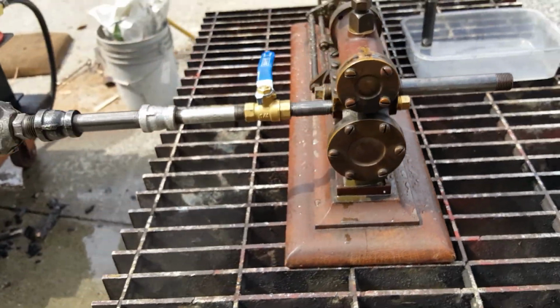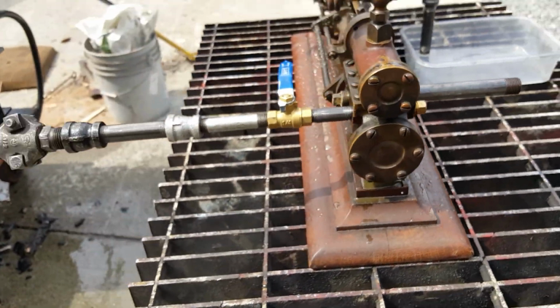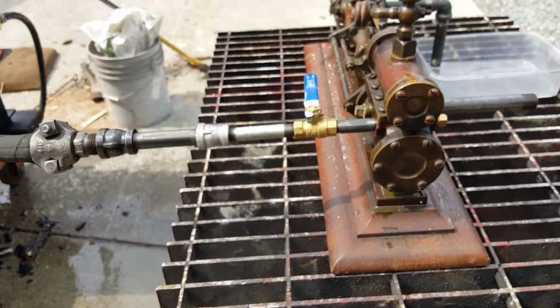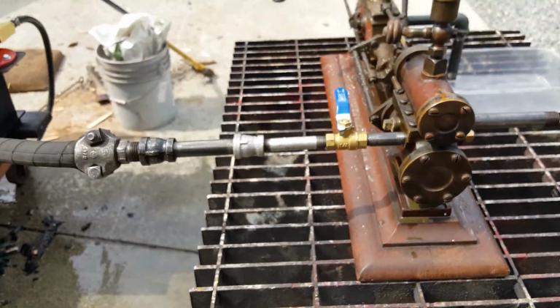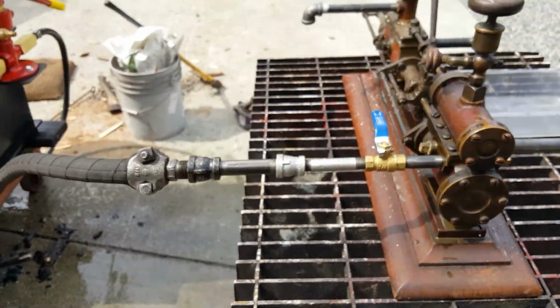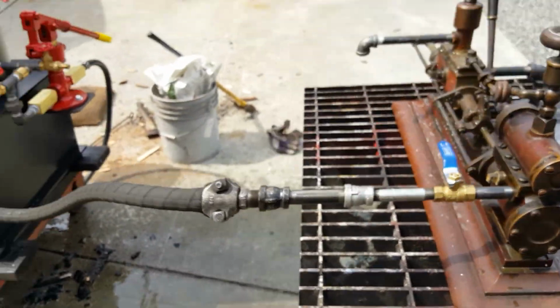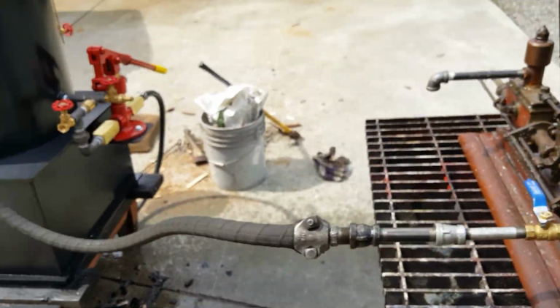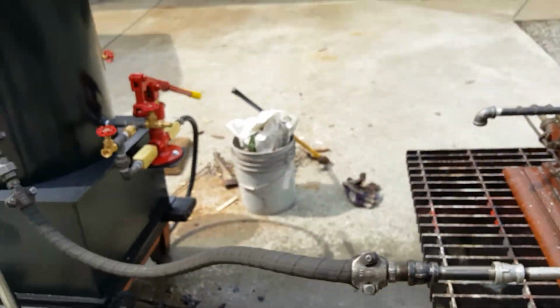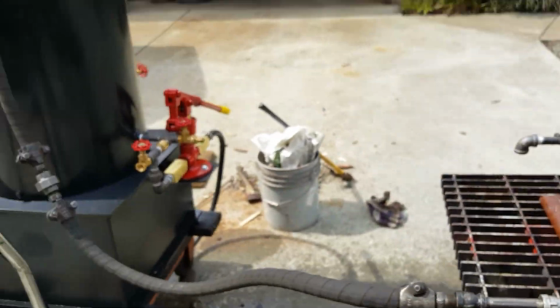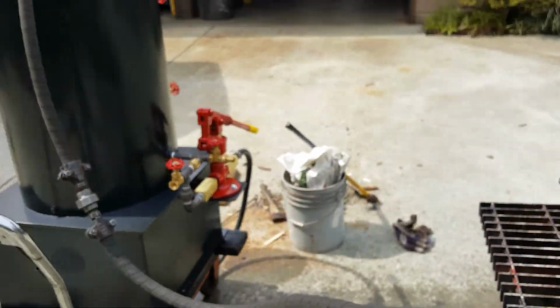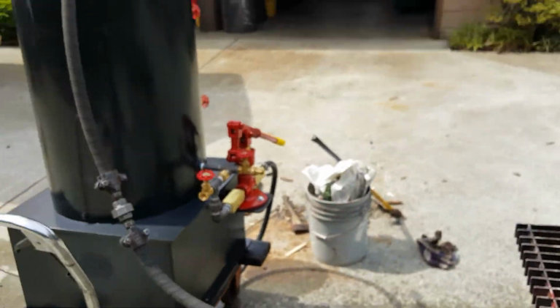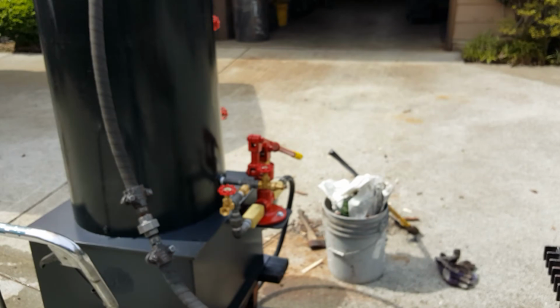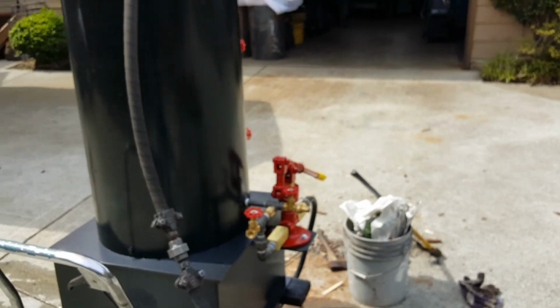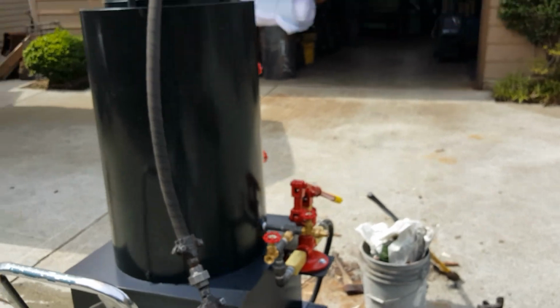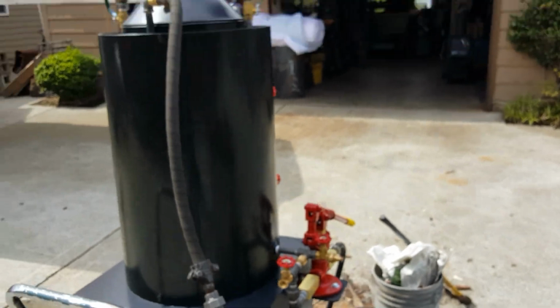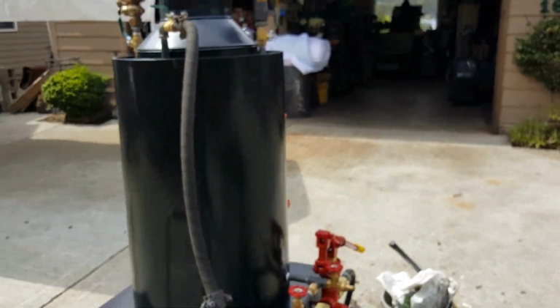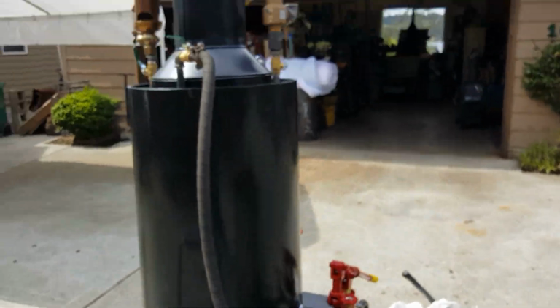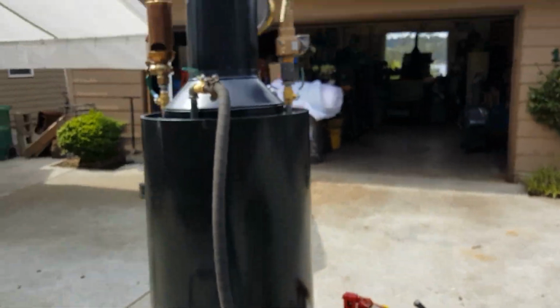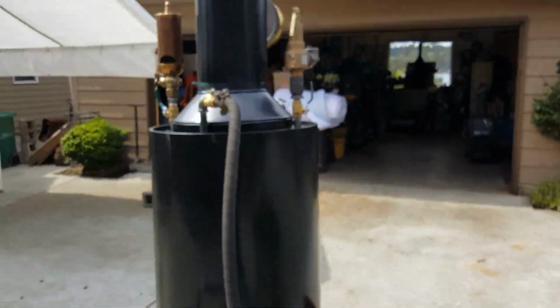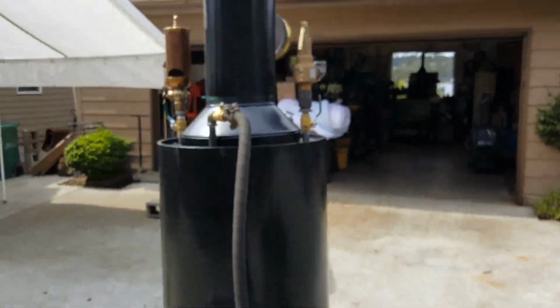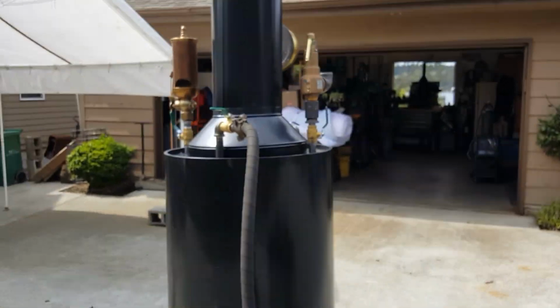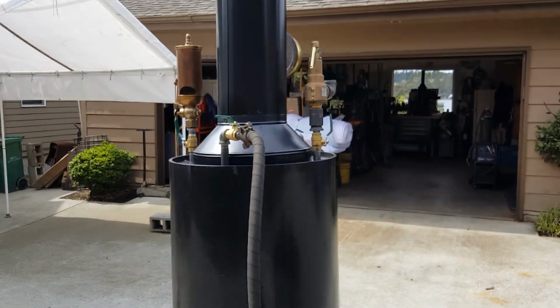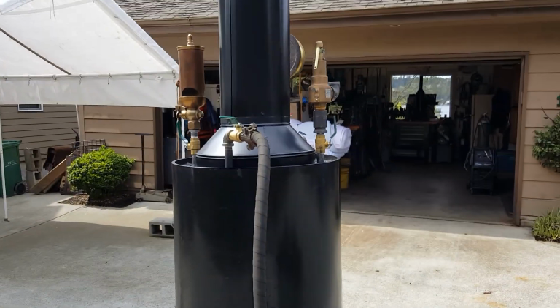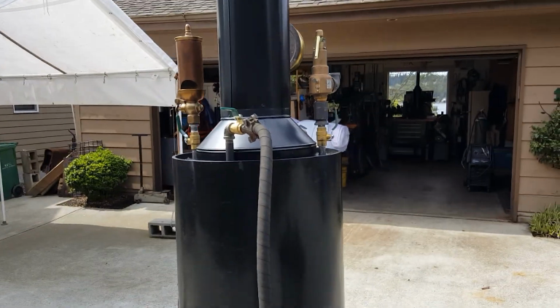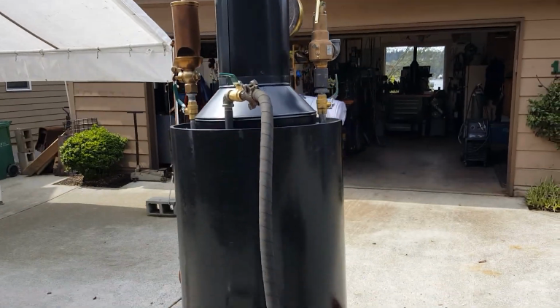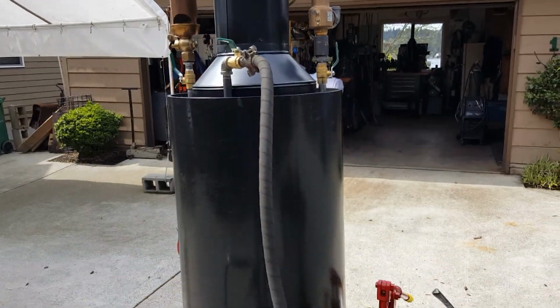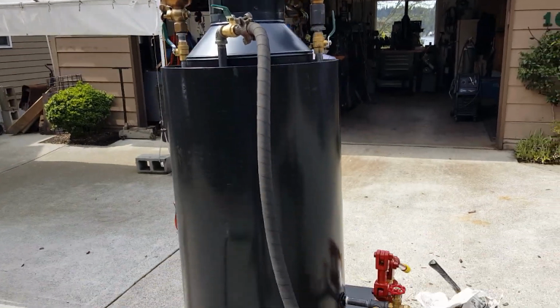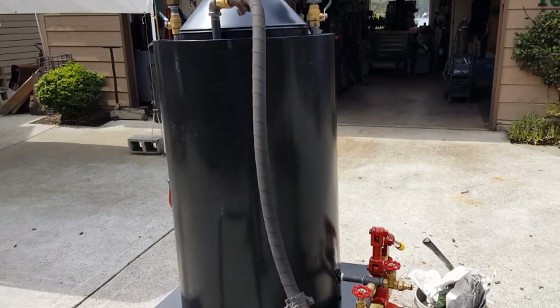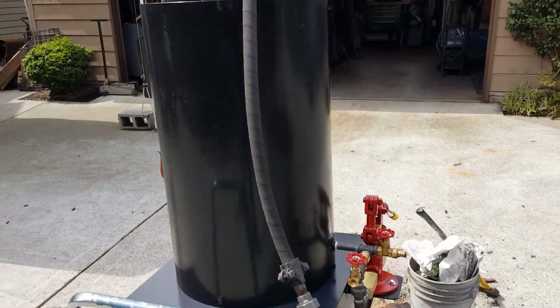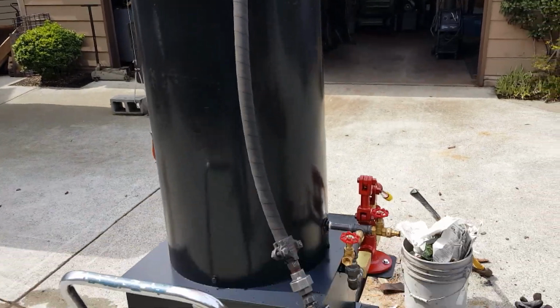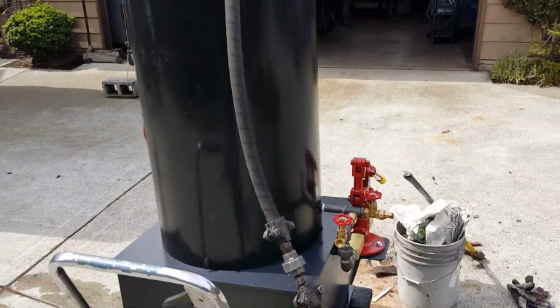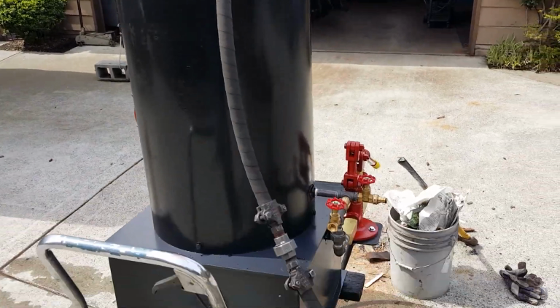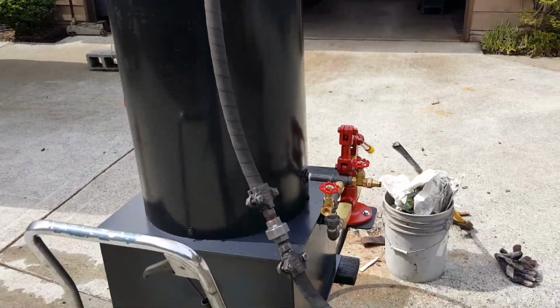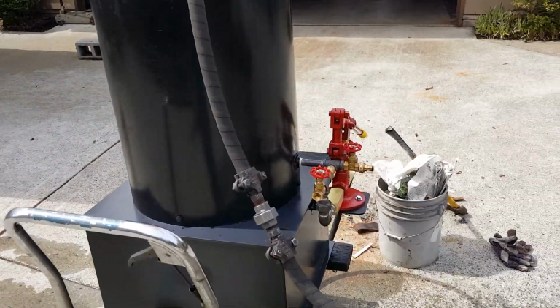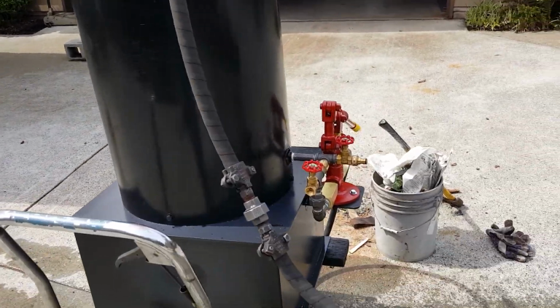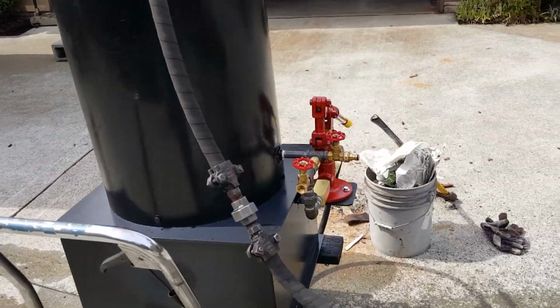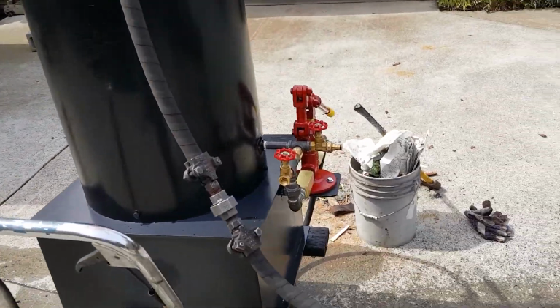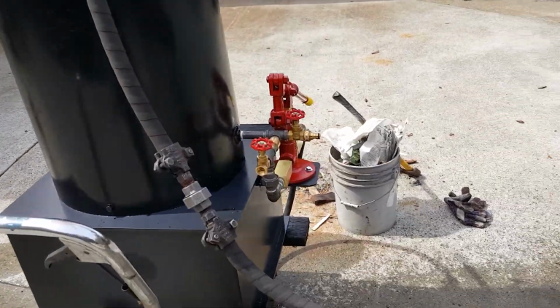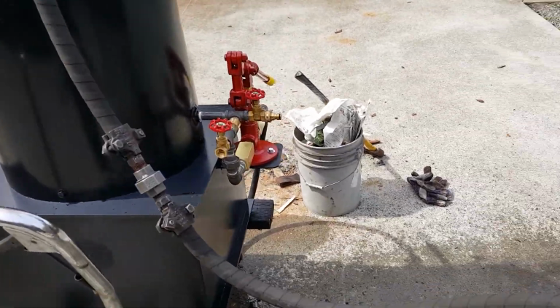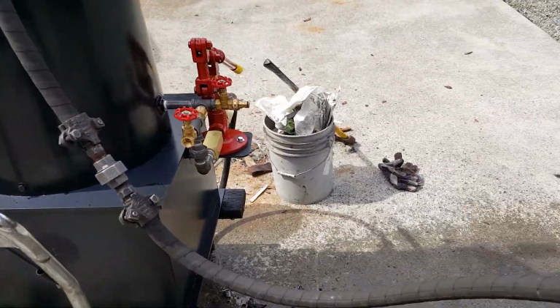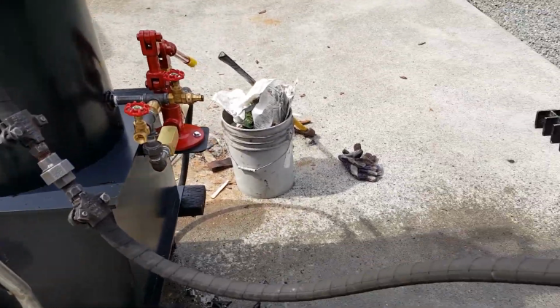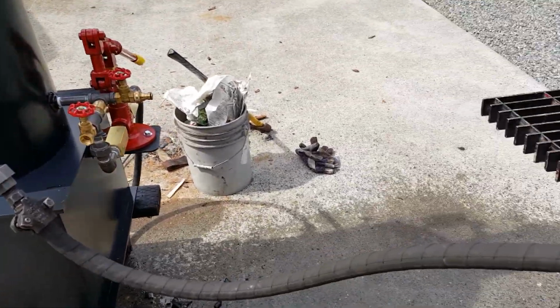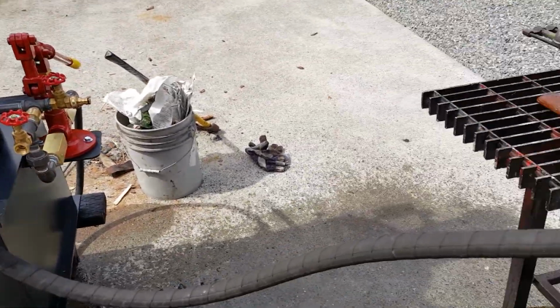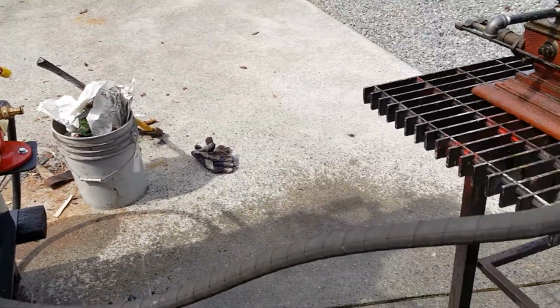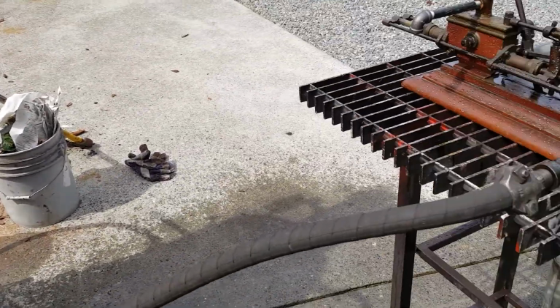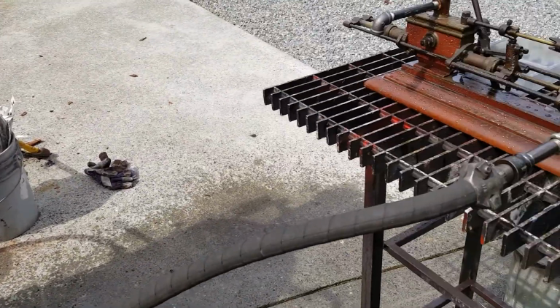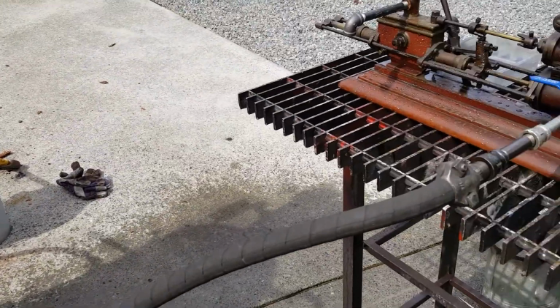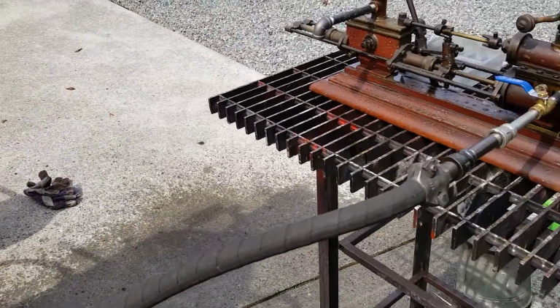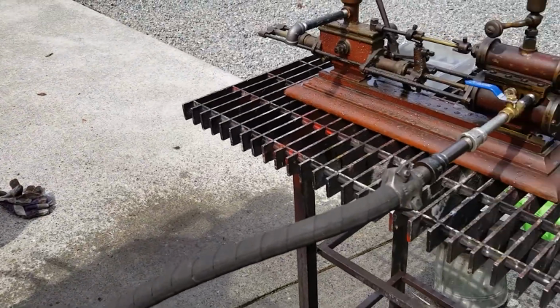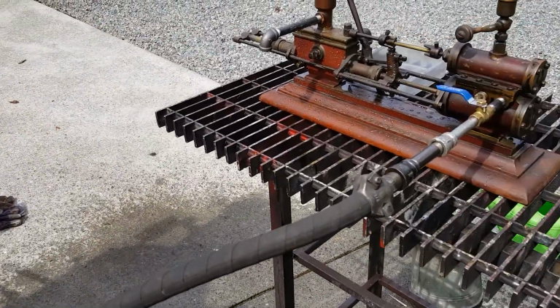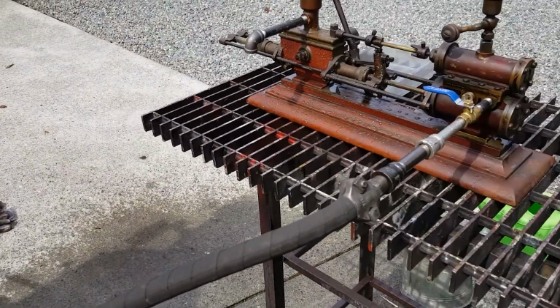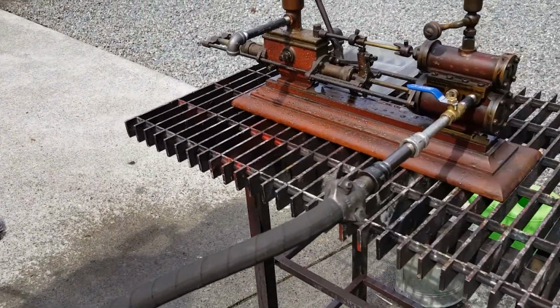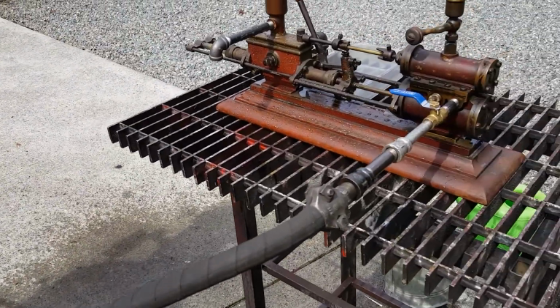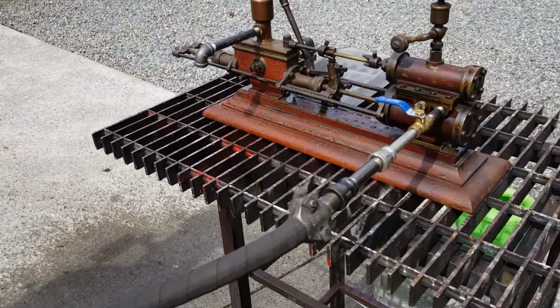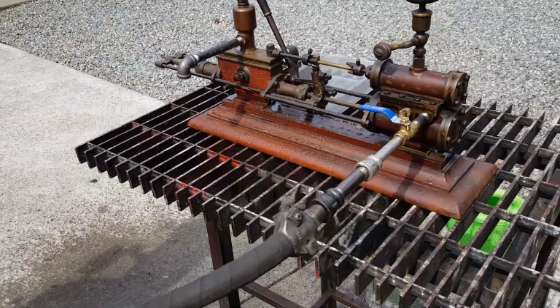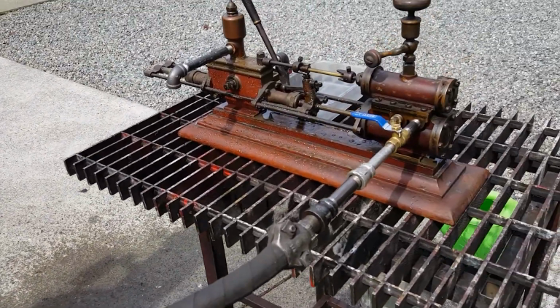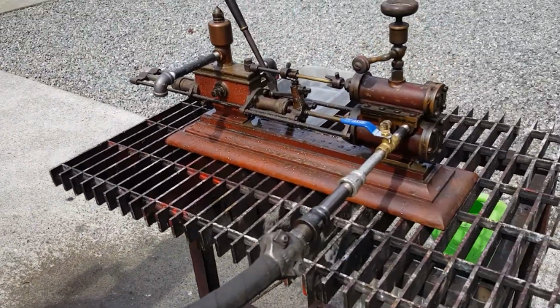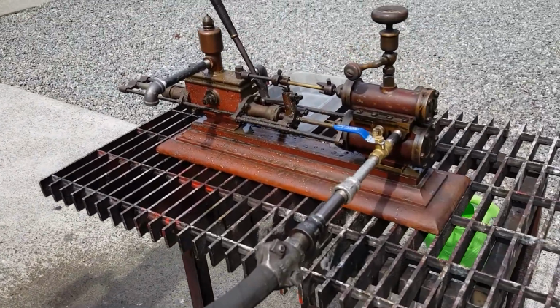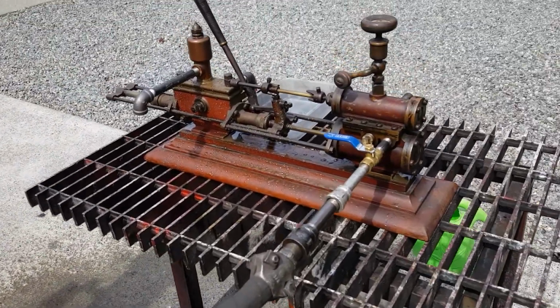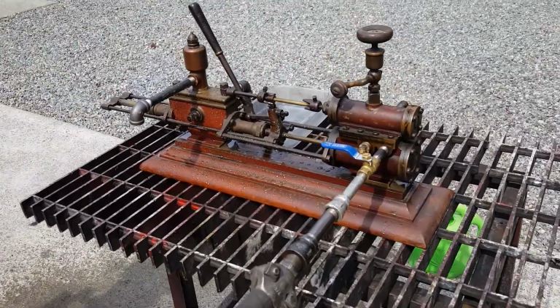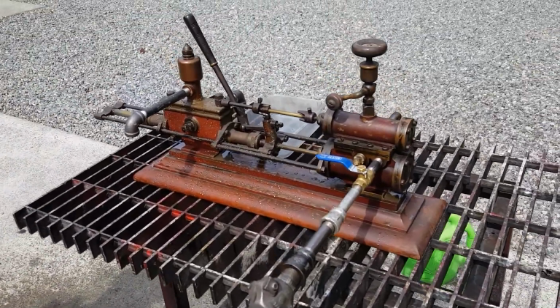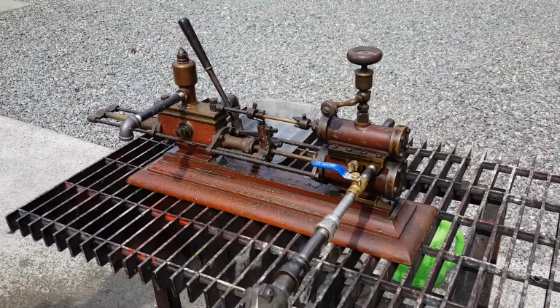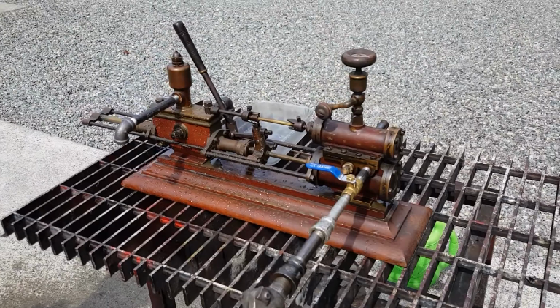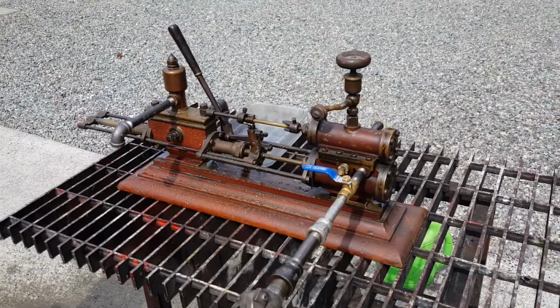I'm just running it off one of my boilers. Beautiful pump. Thank you.